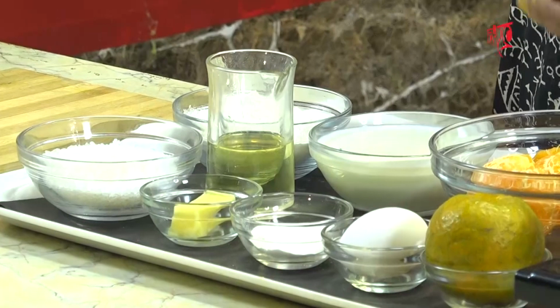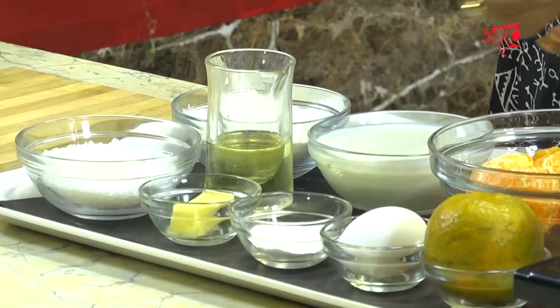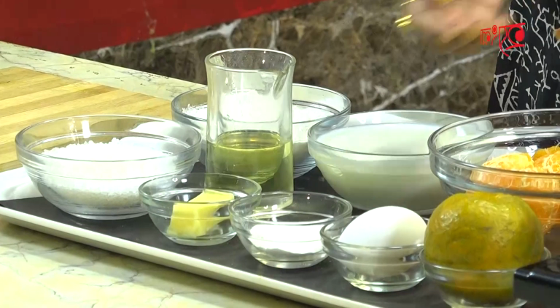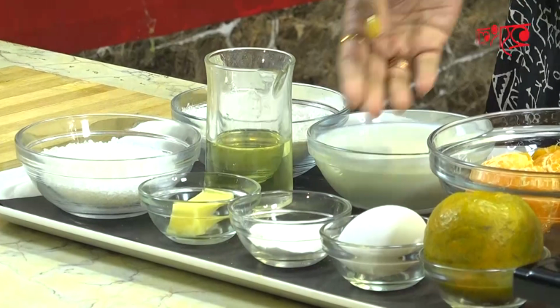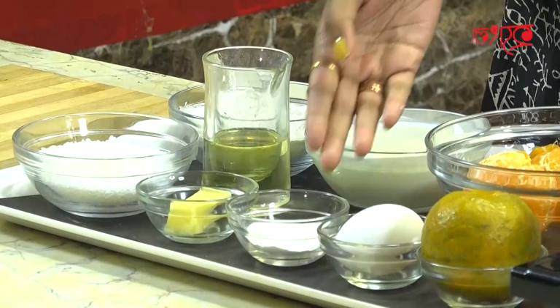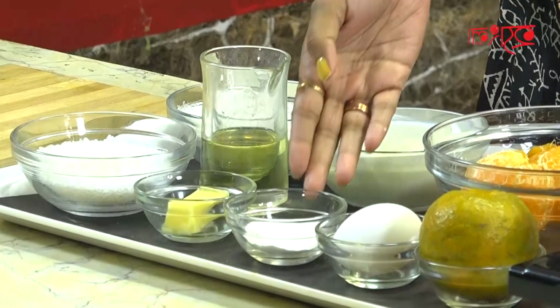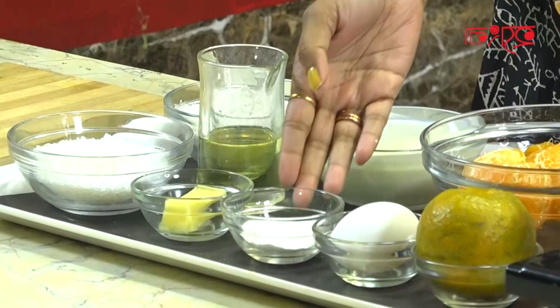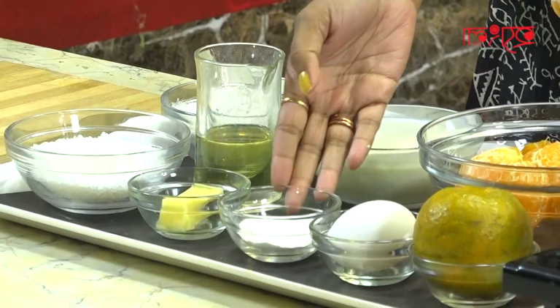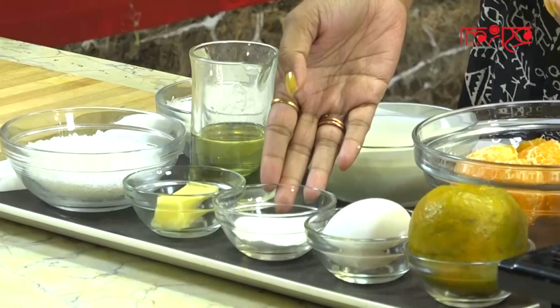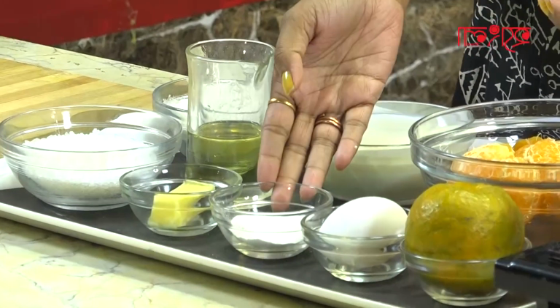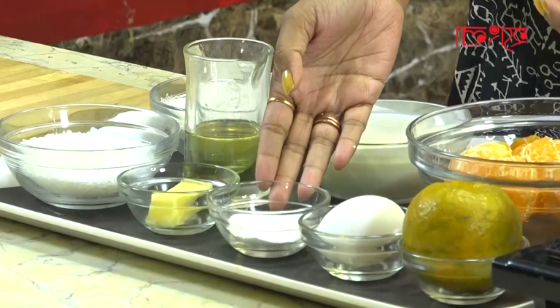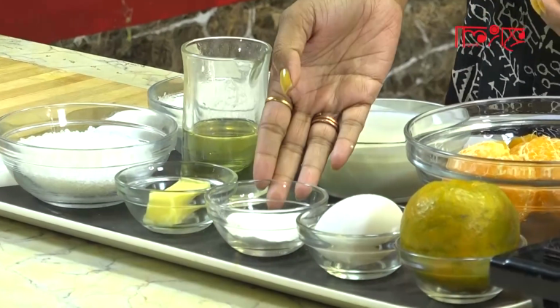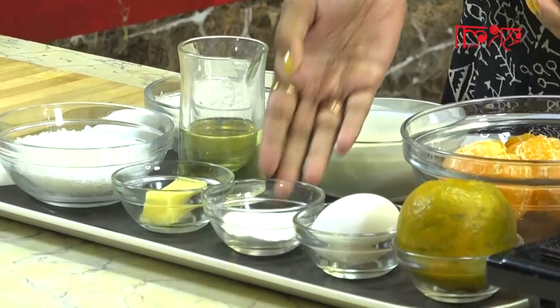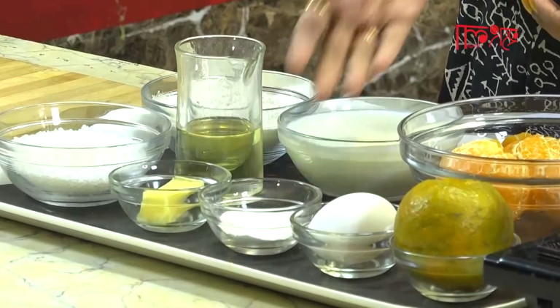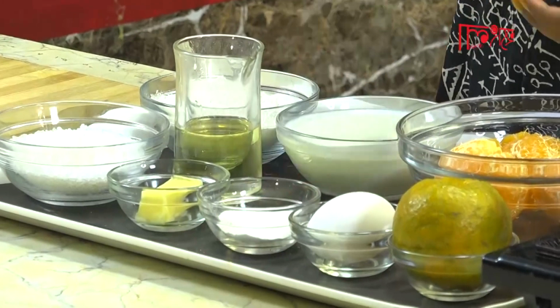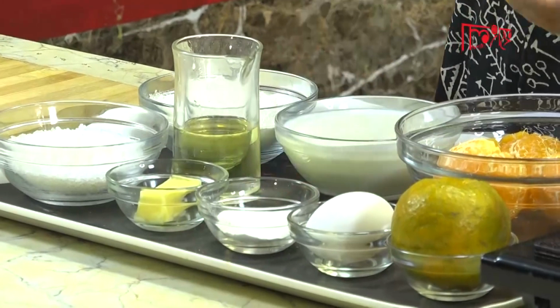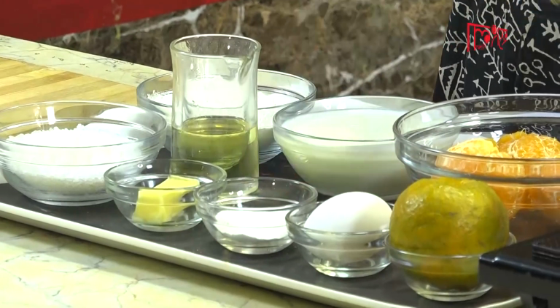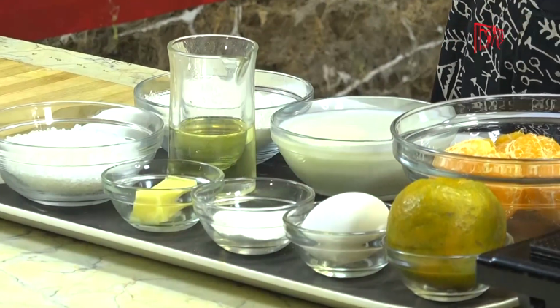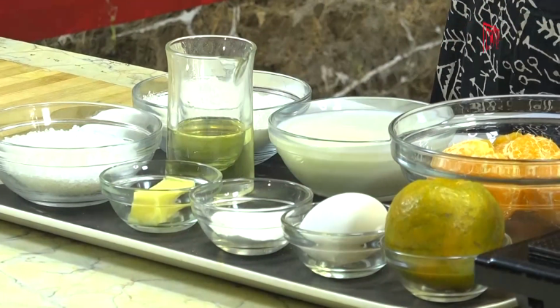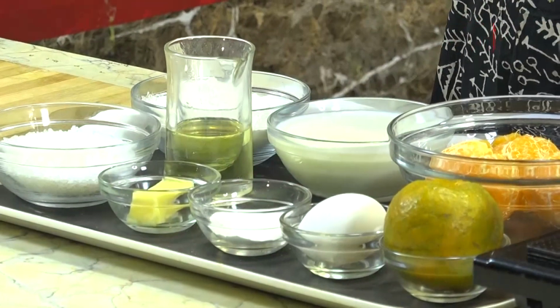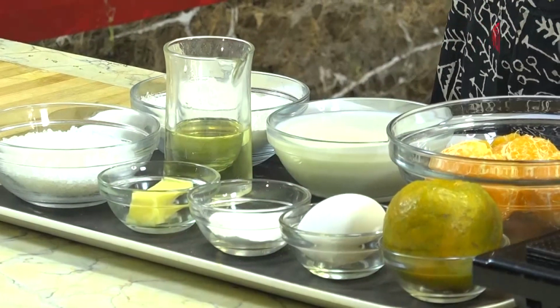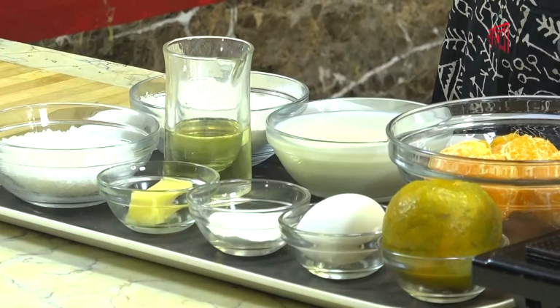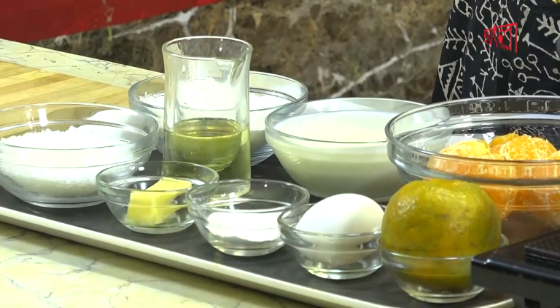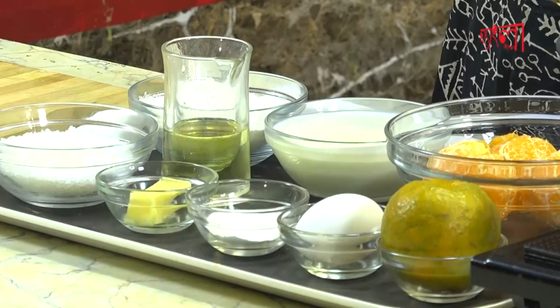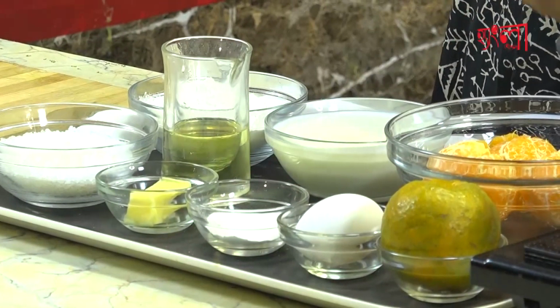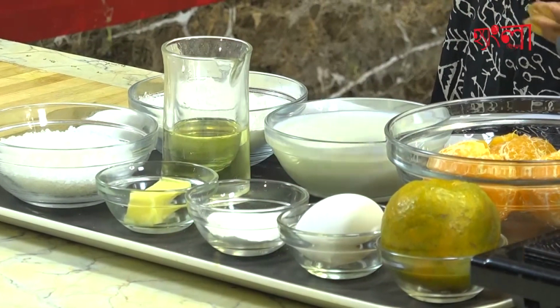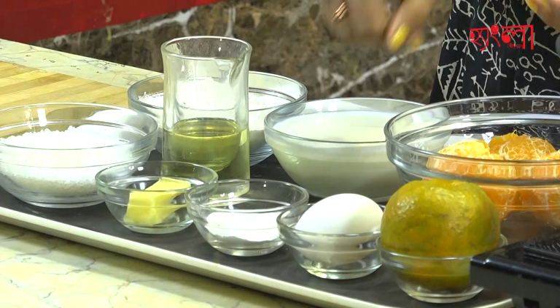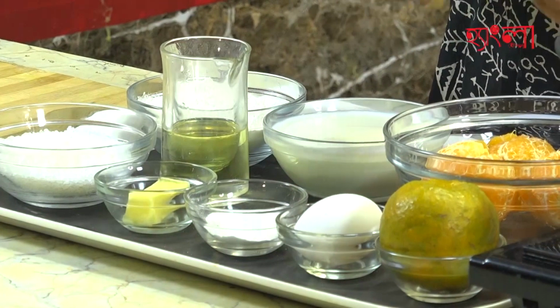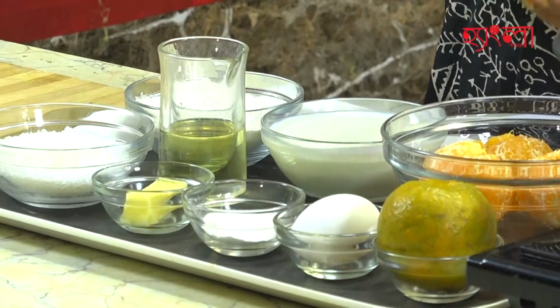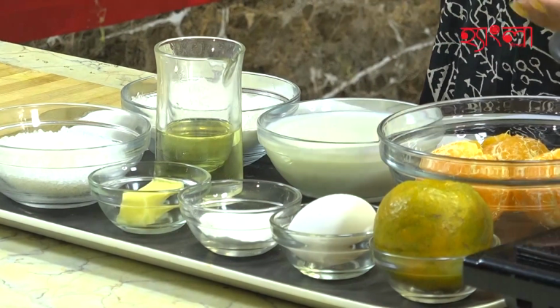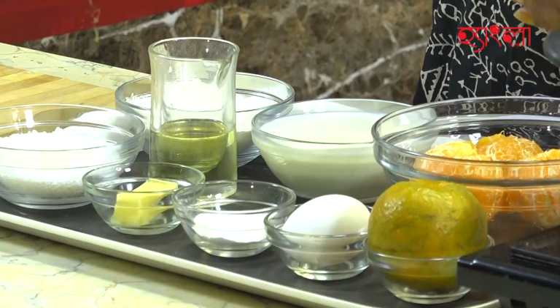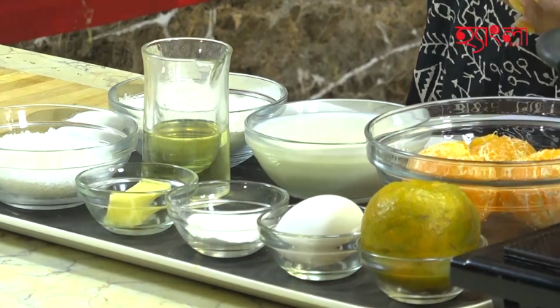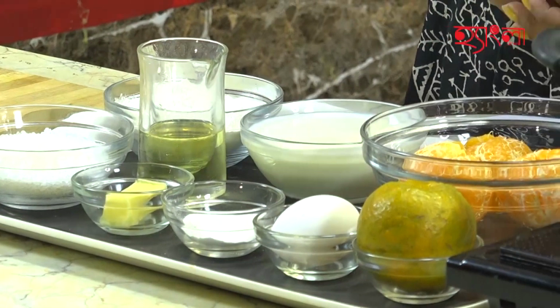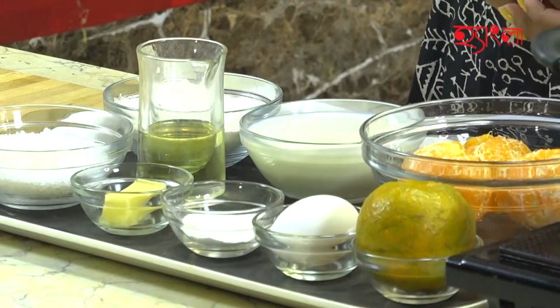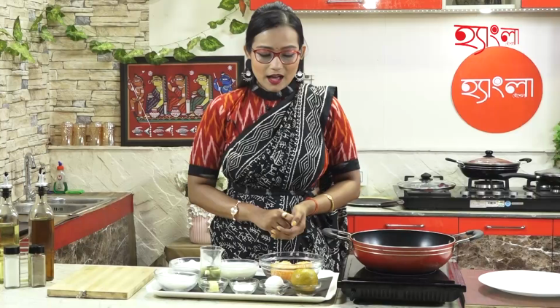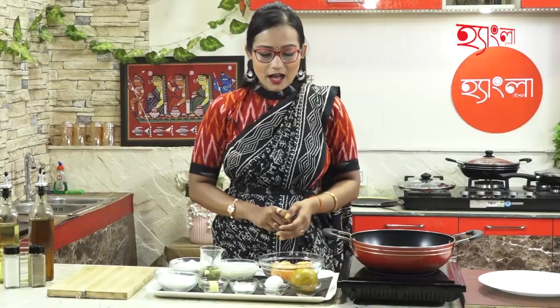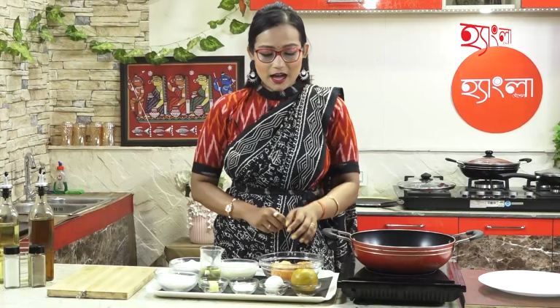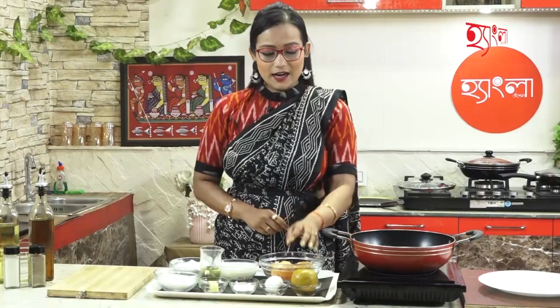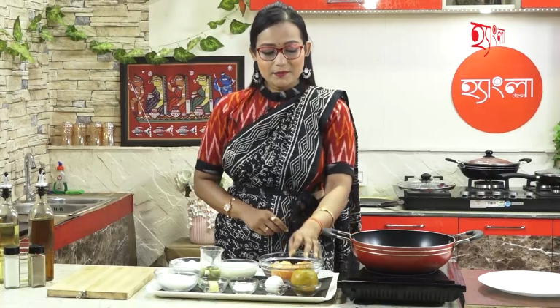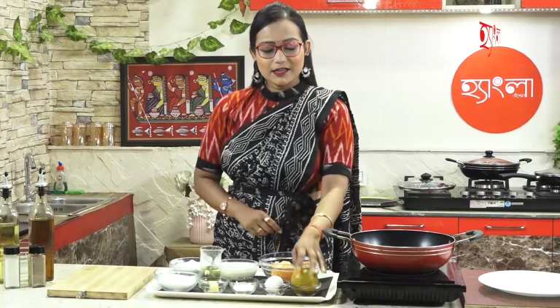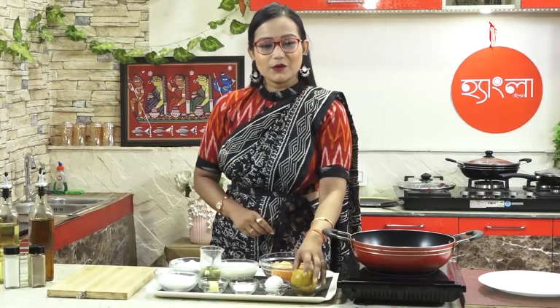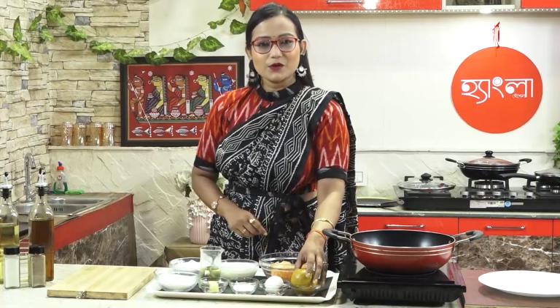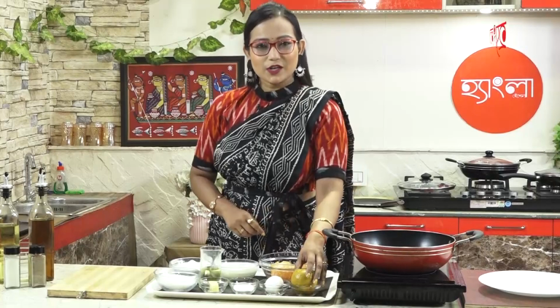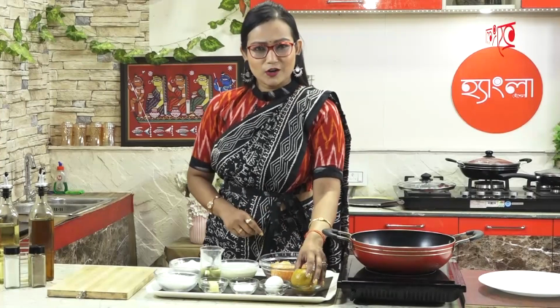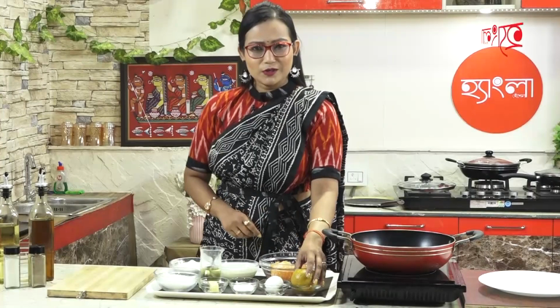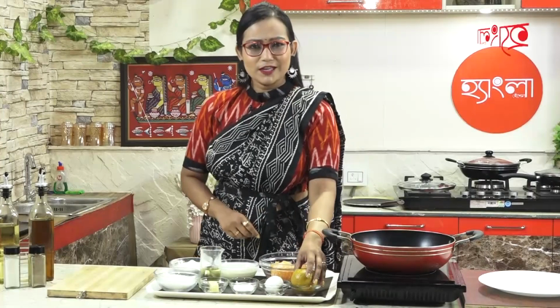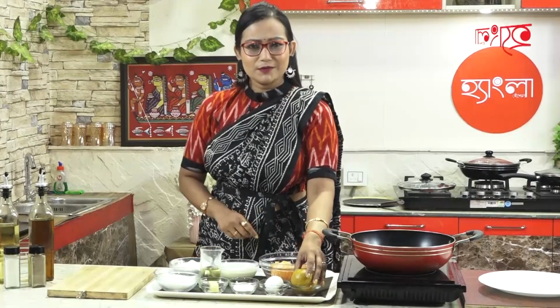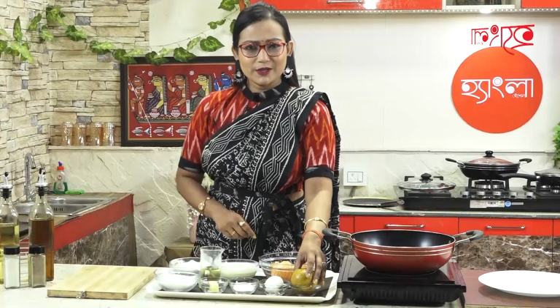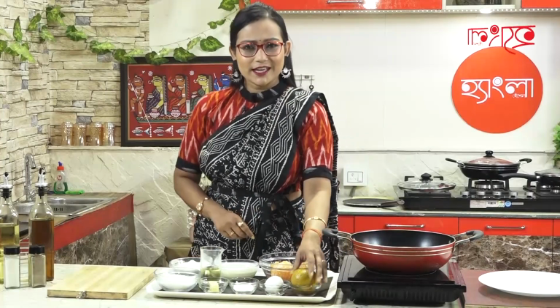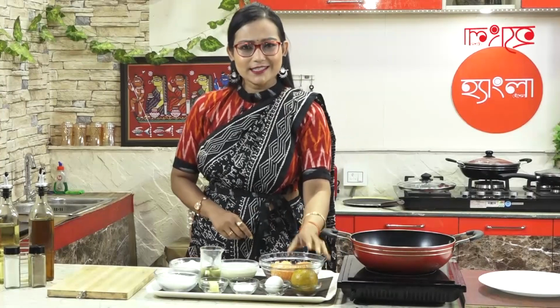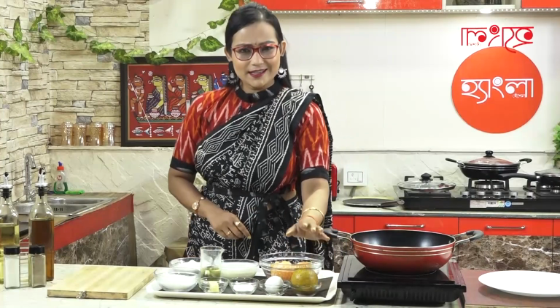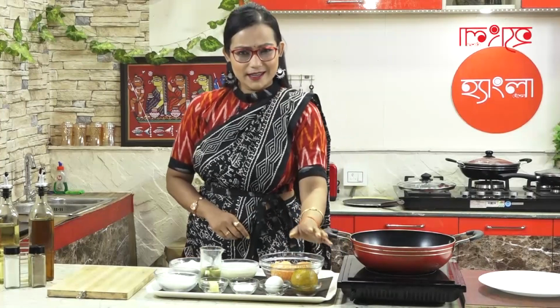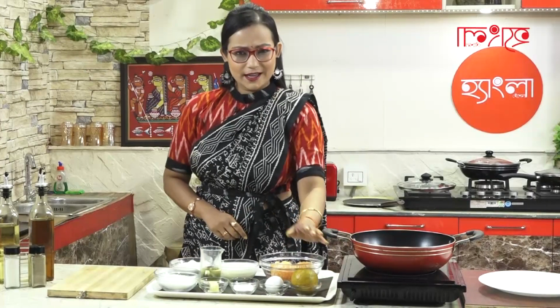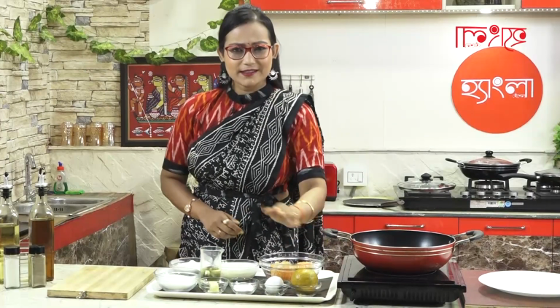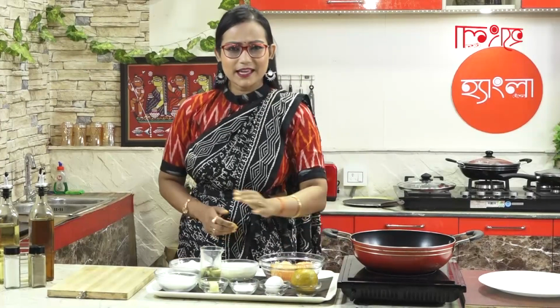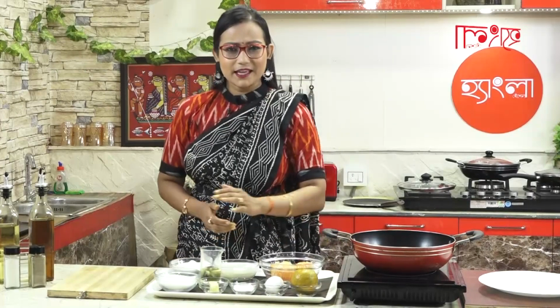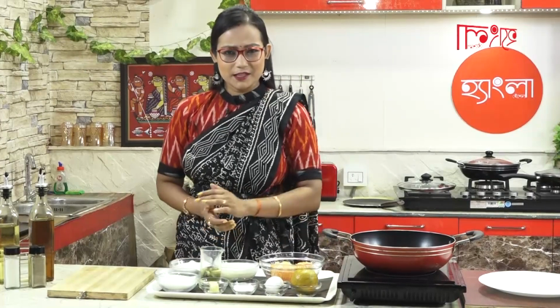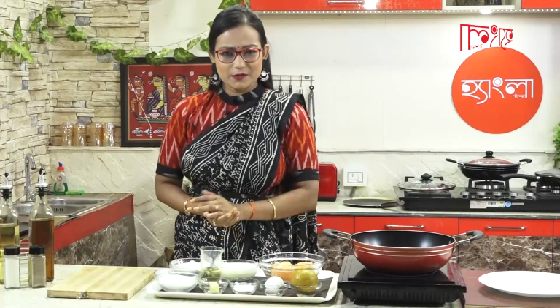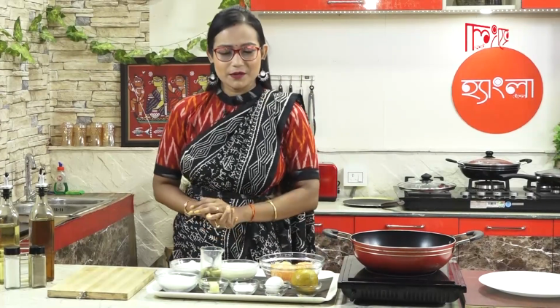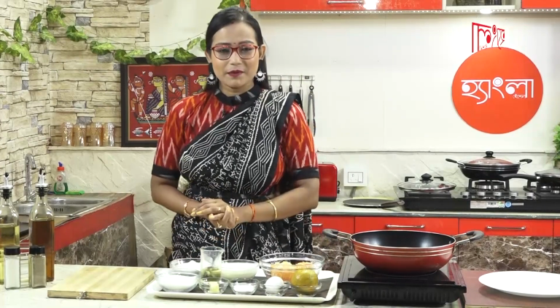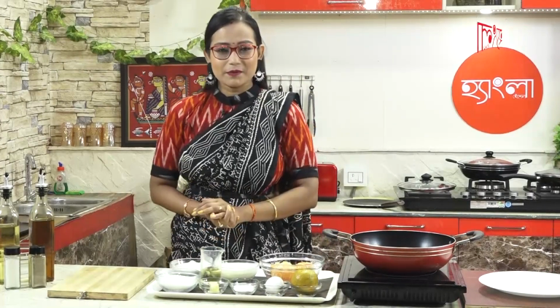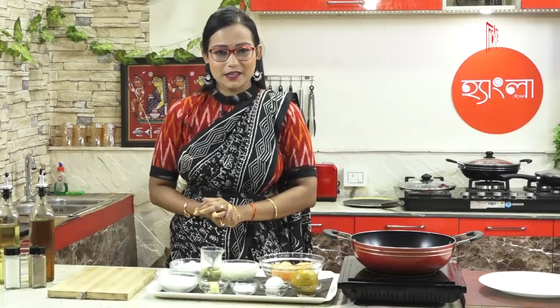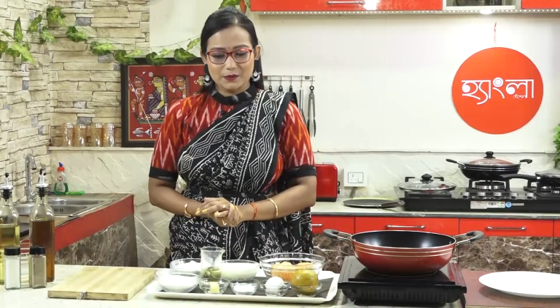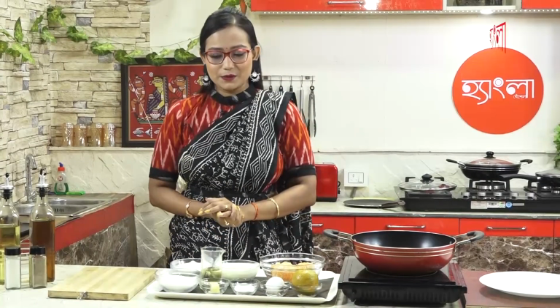We are going to use baking powder — add 1 tablespoon of baking powder.